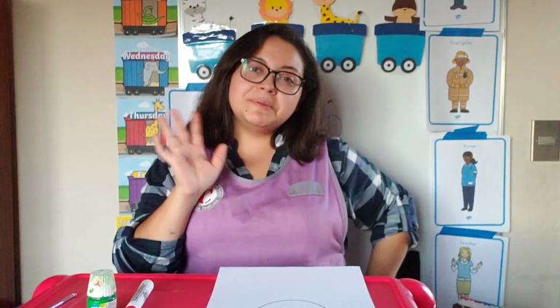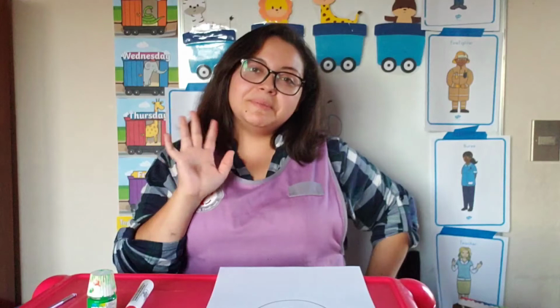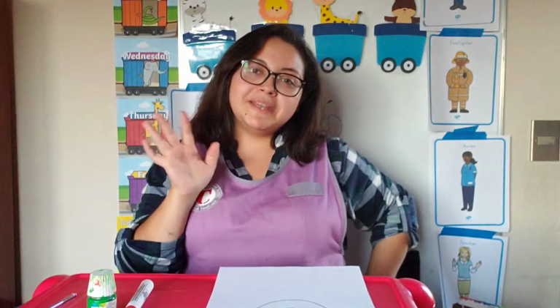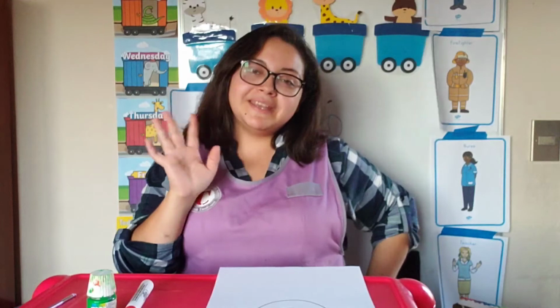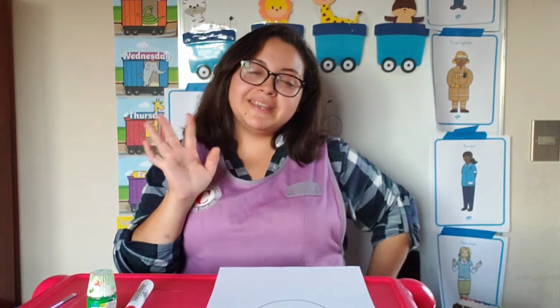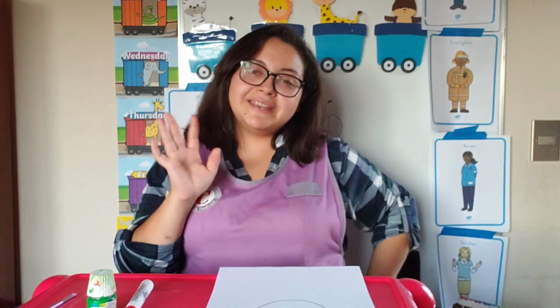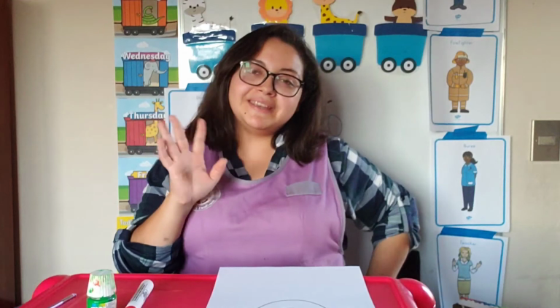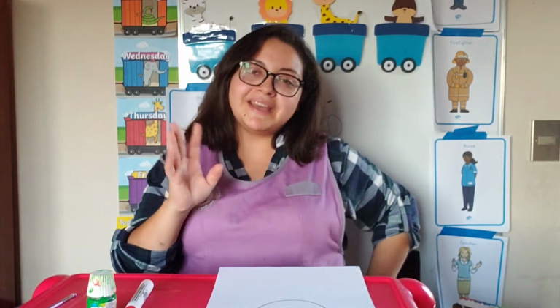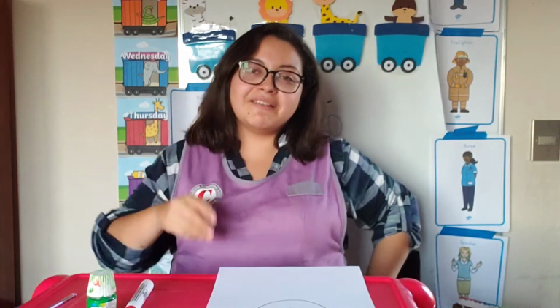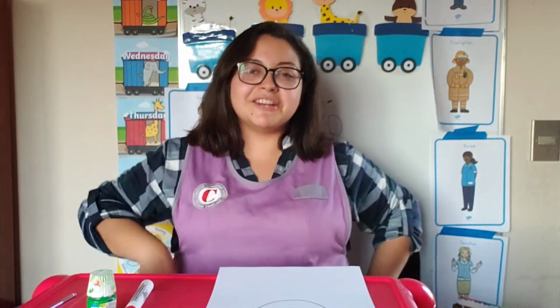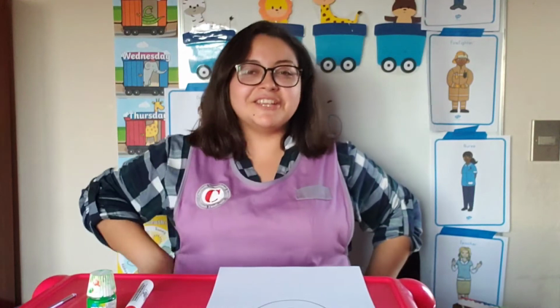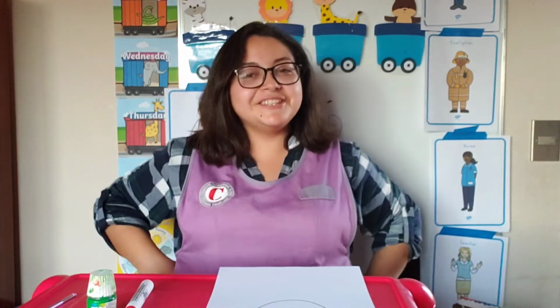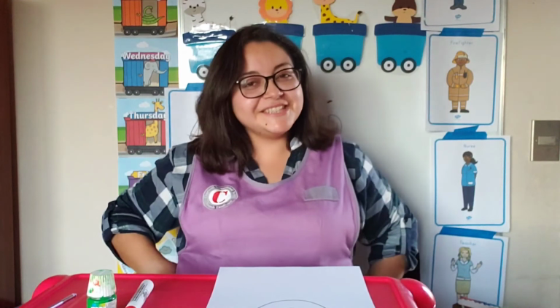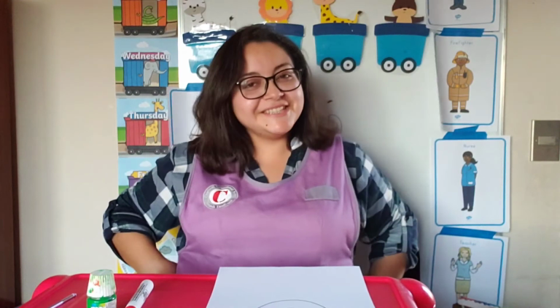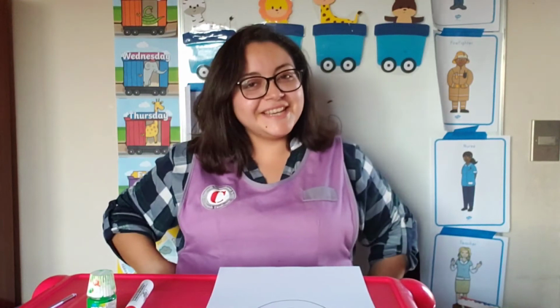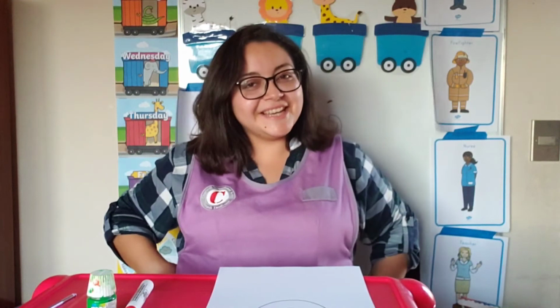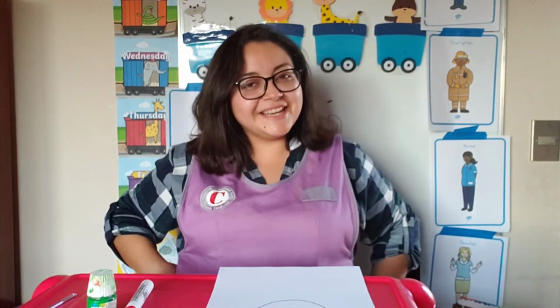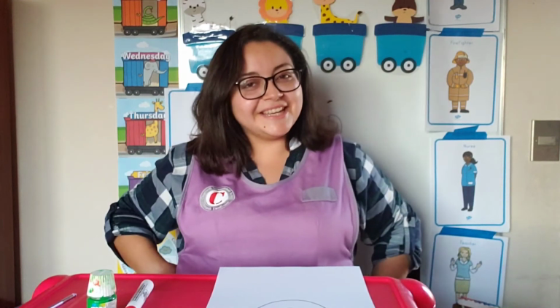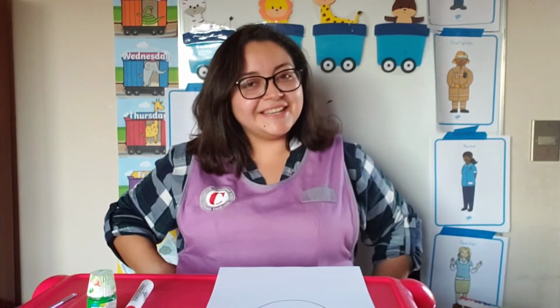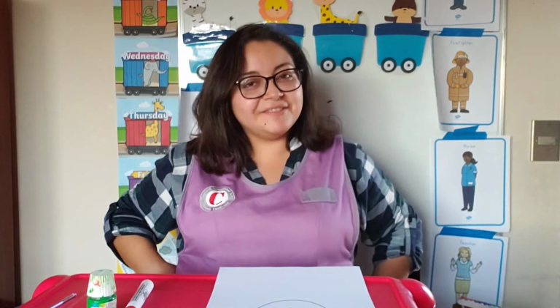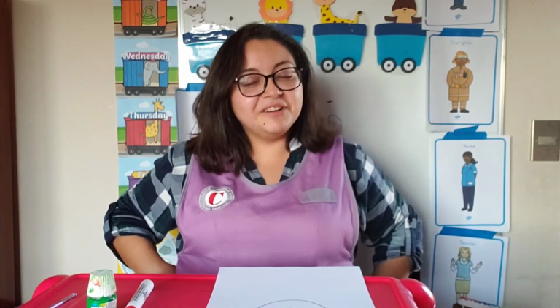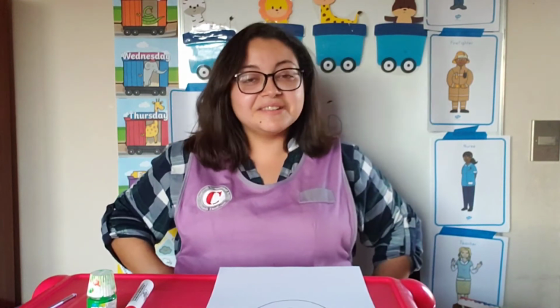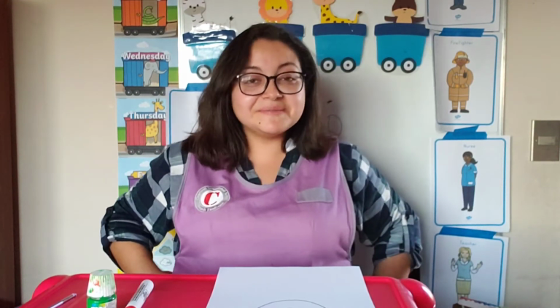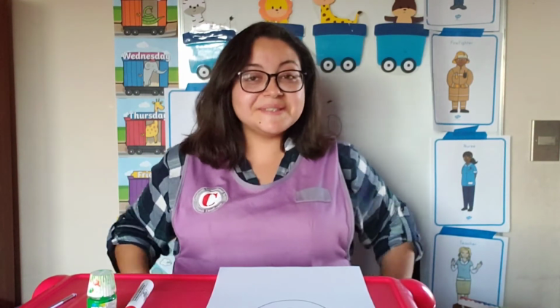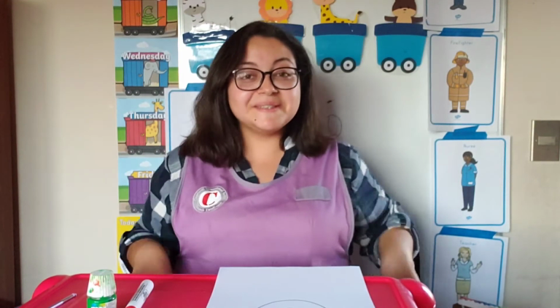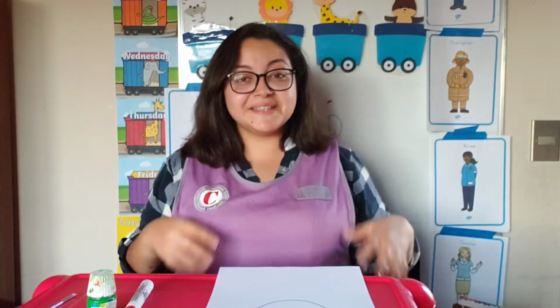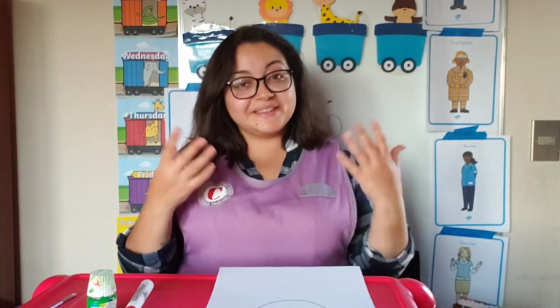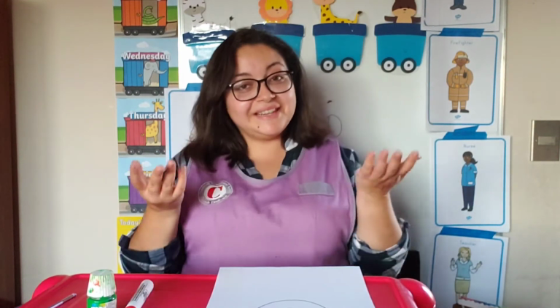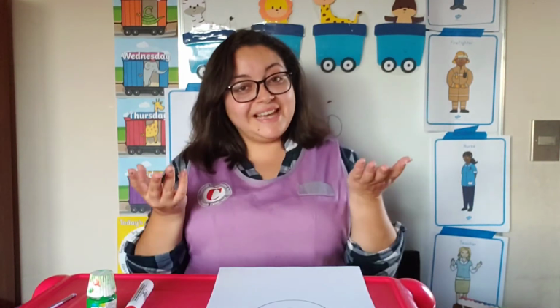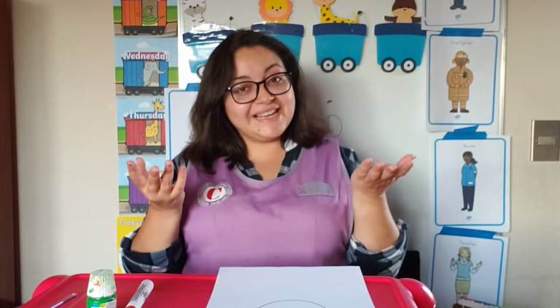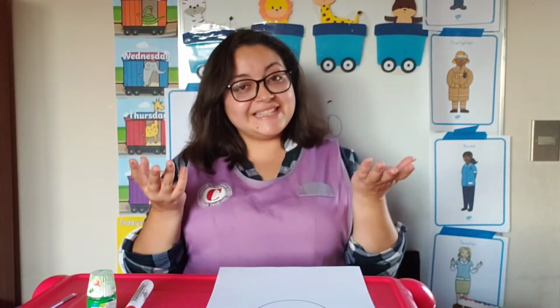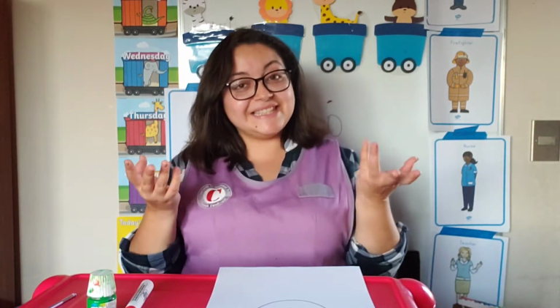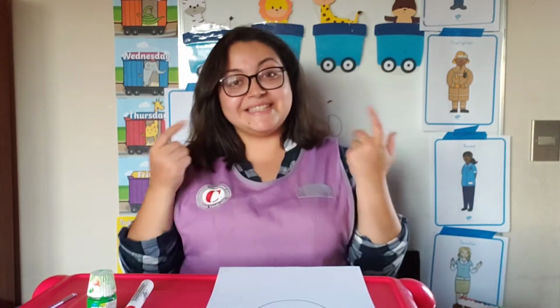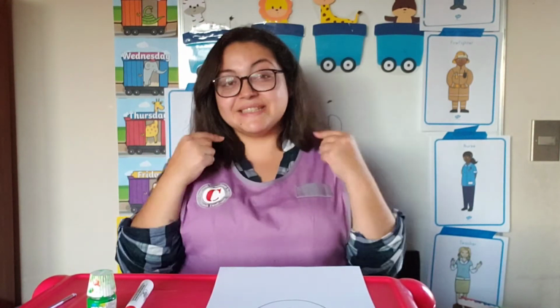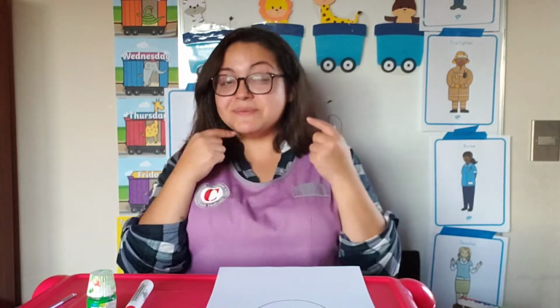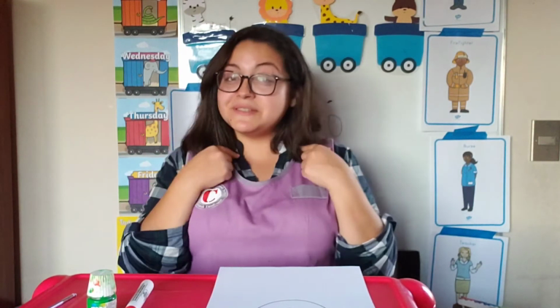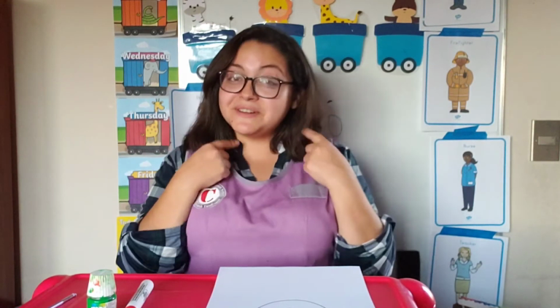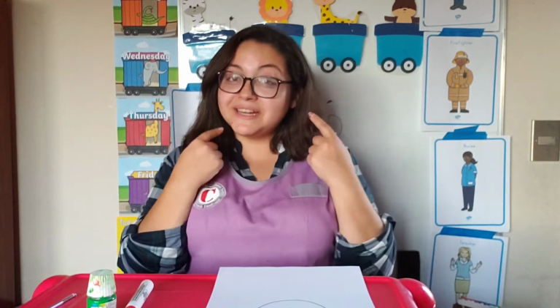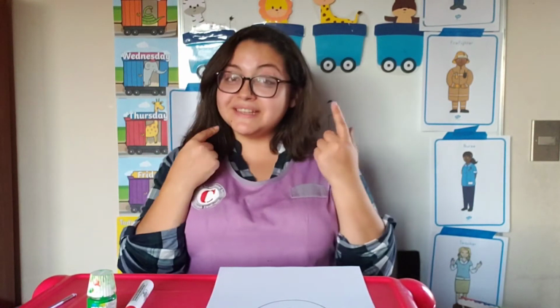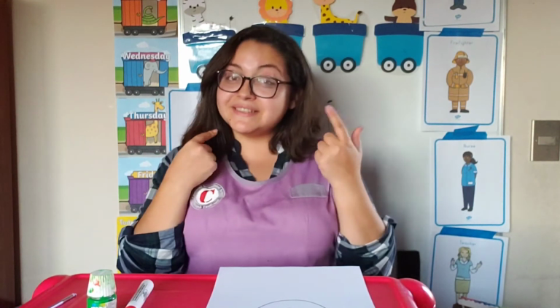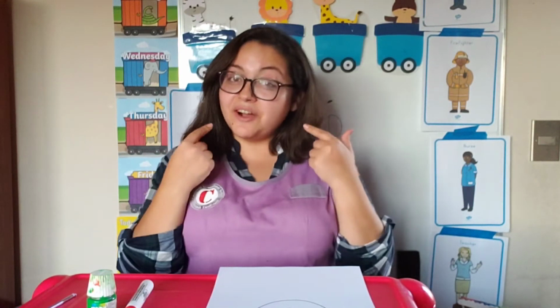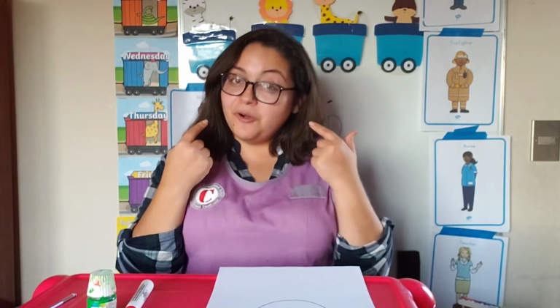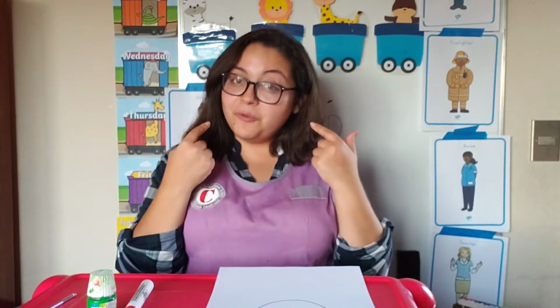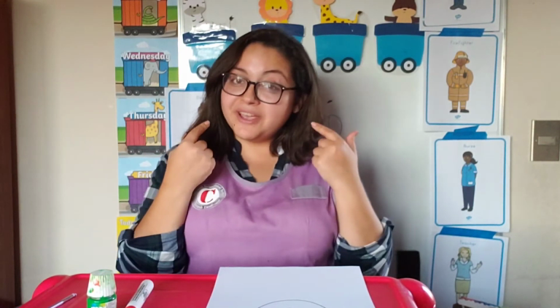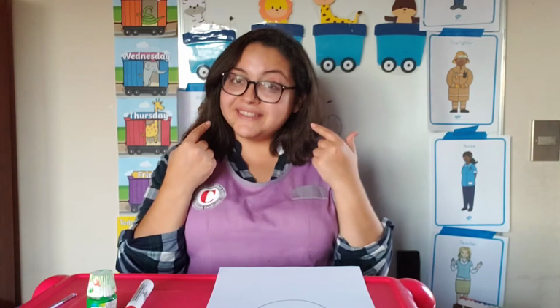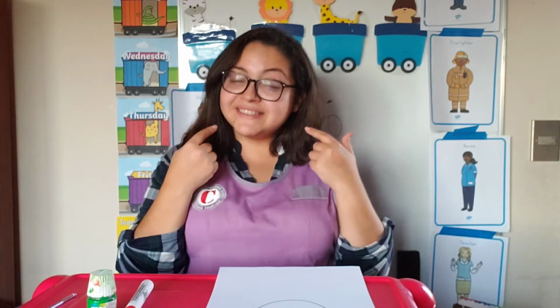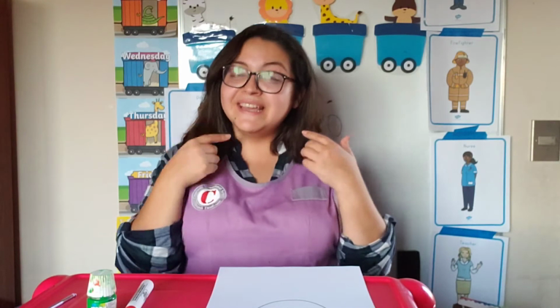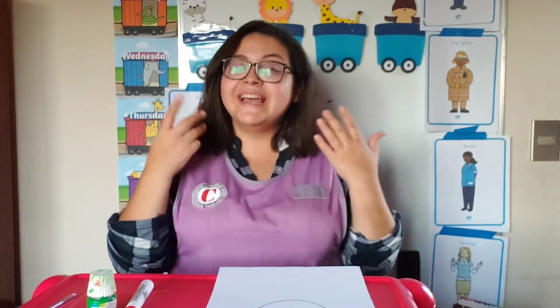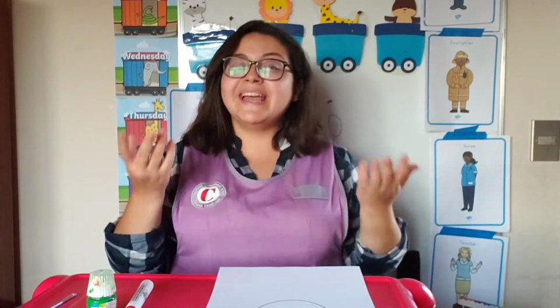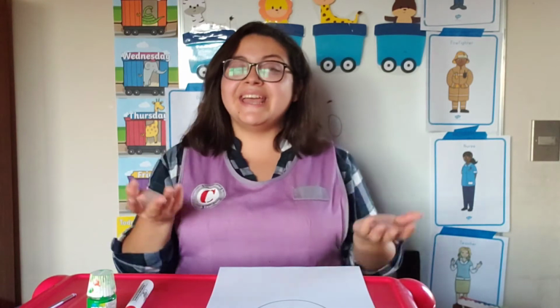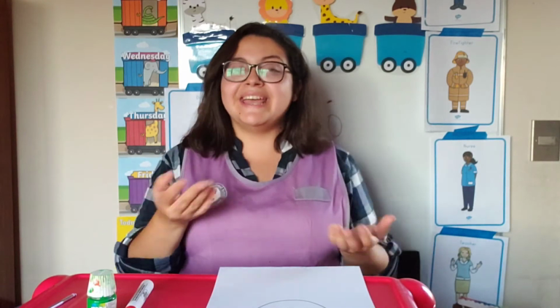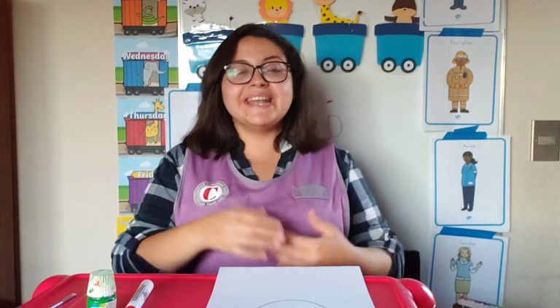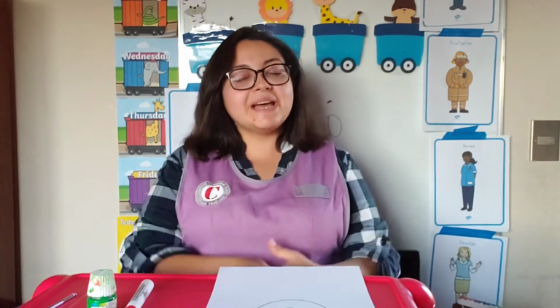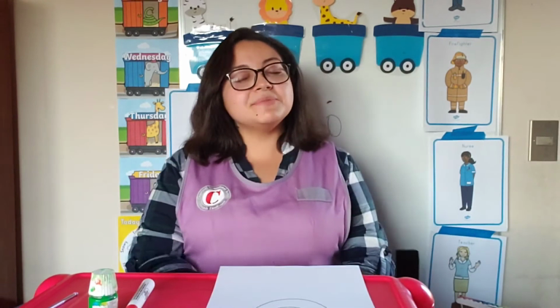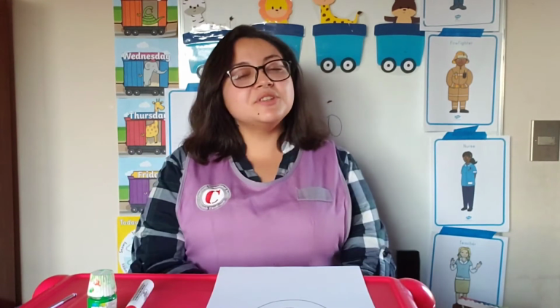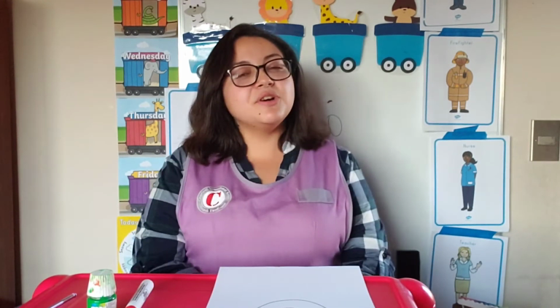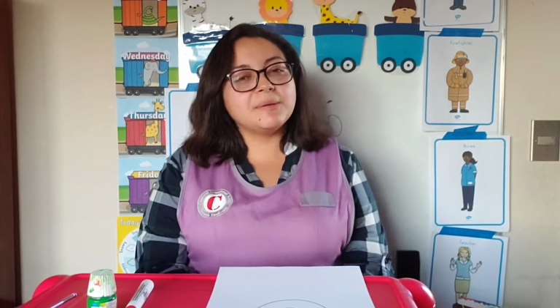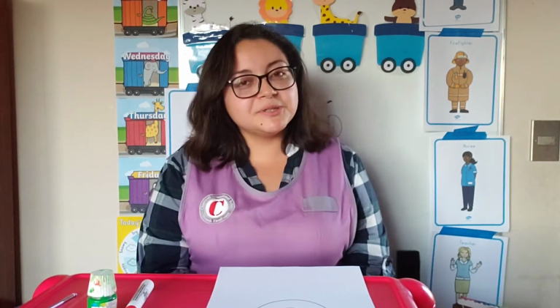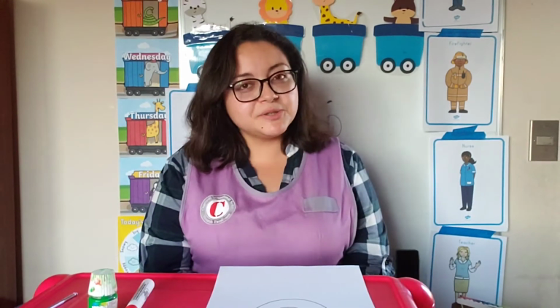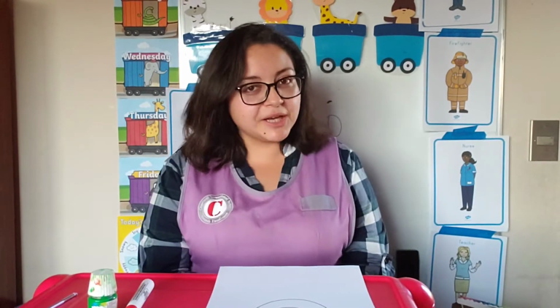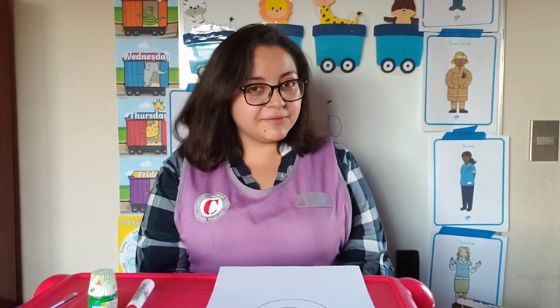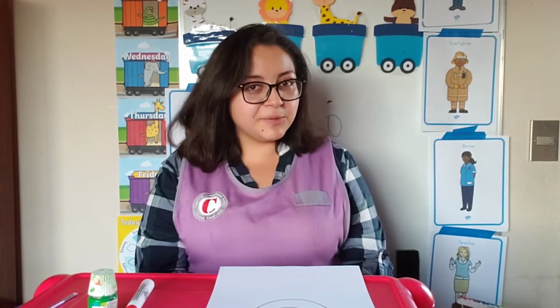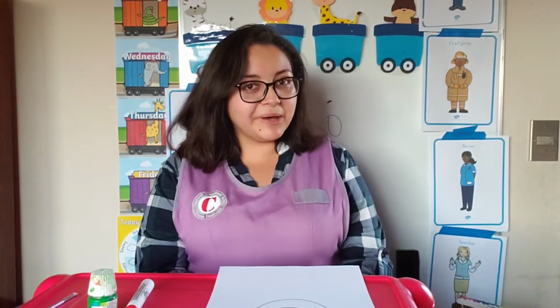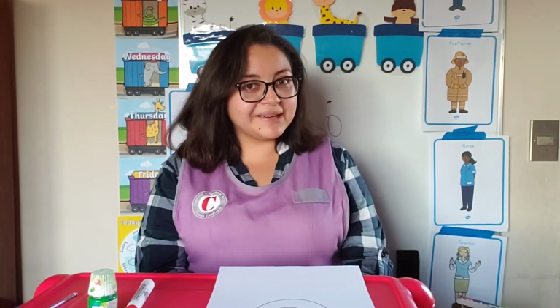Hi everybody! How are you today? Welcome to another class! This is Ms. Fran as always, and I'm so happy to have you back.